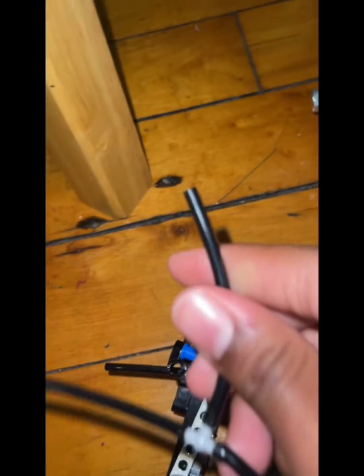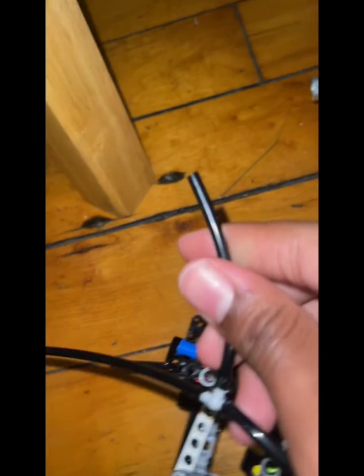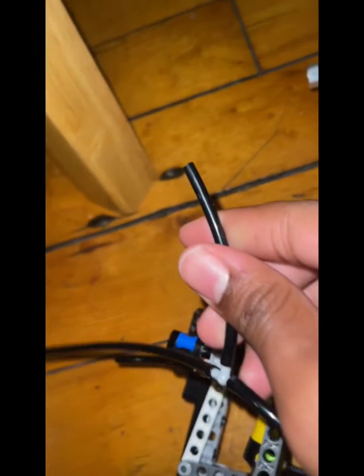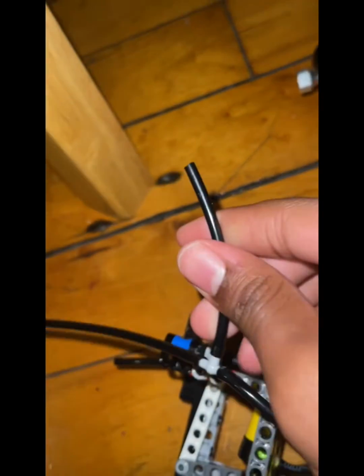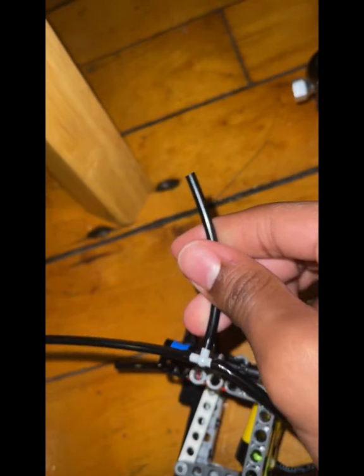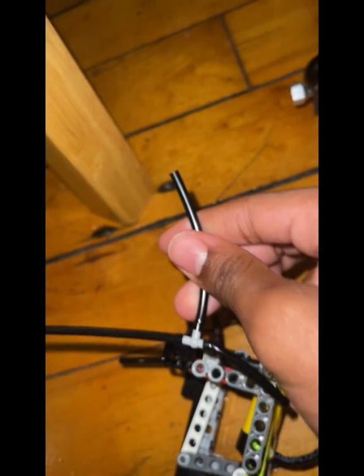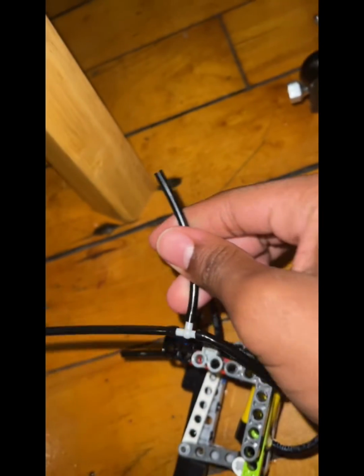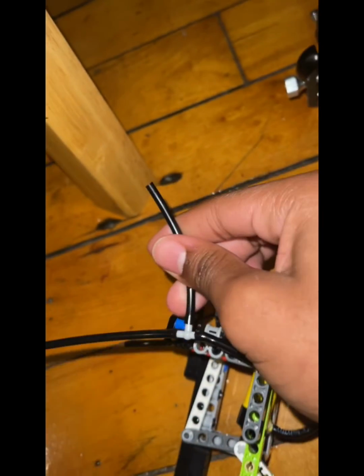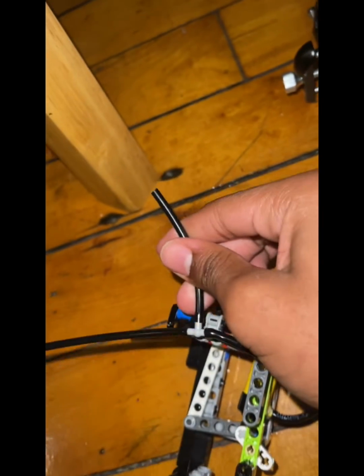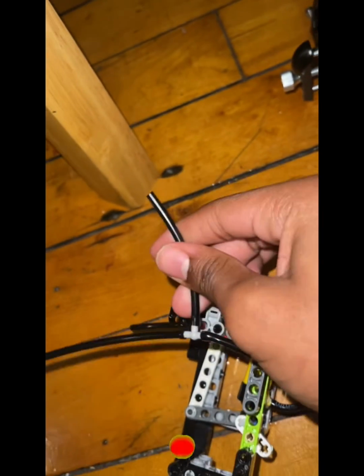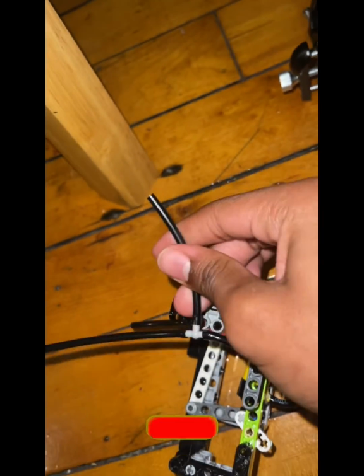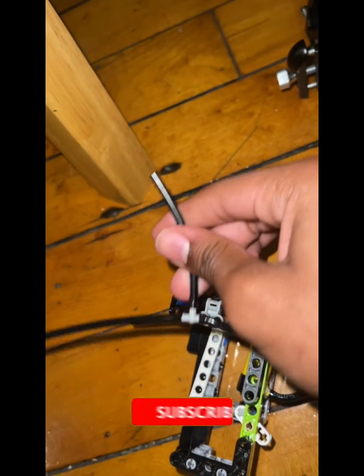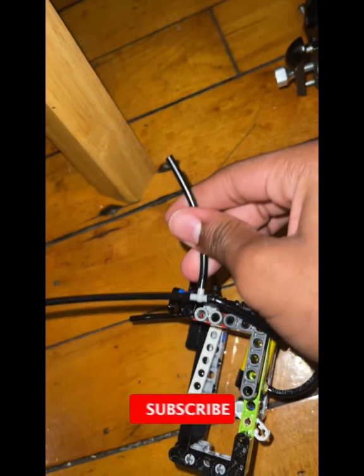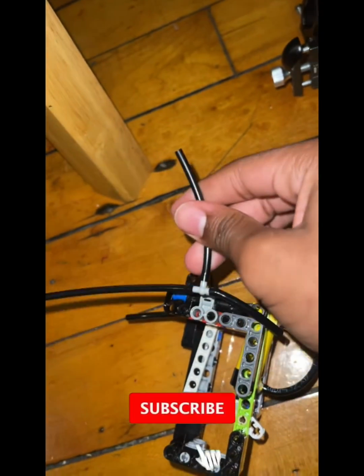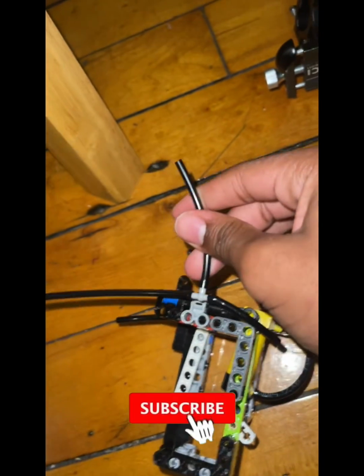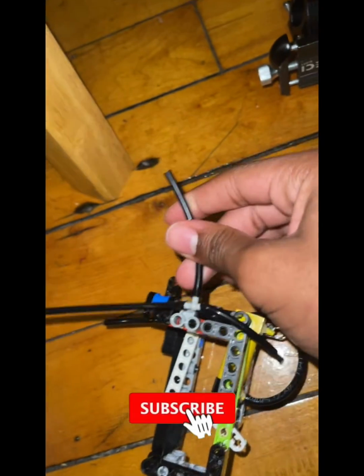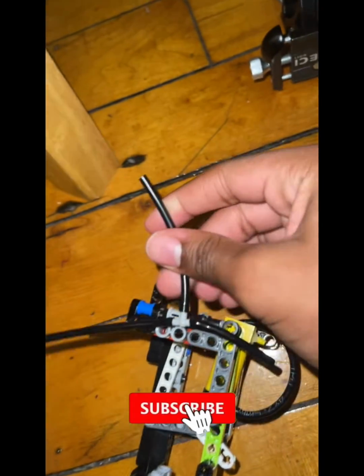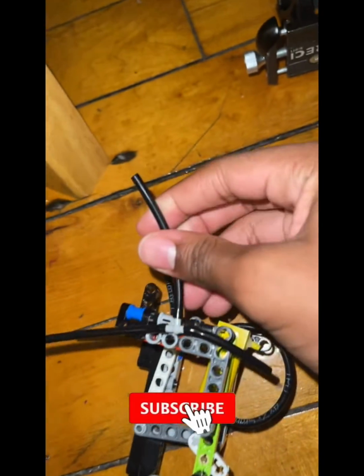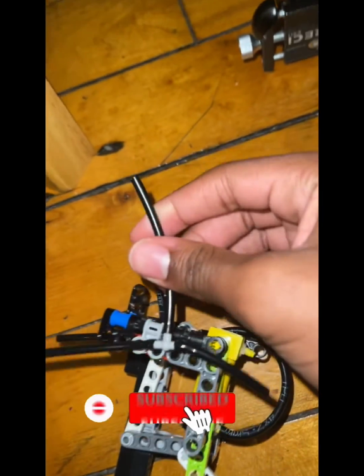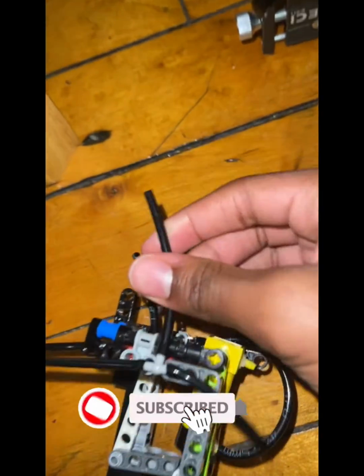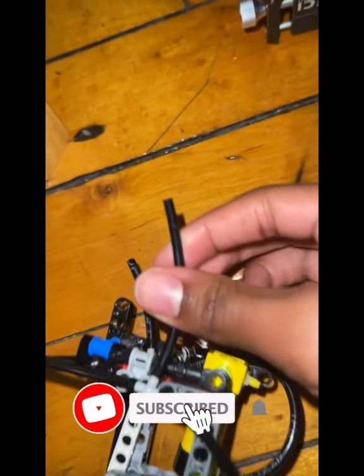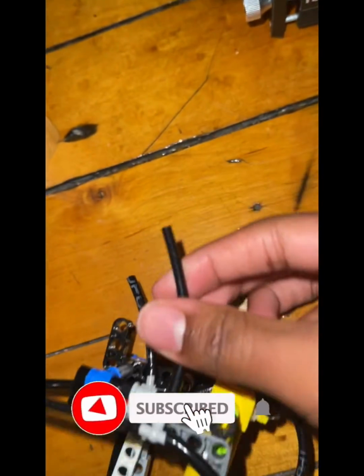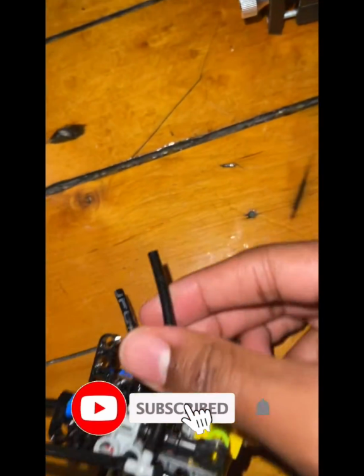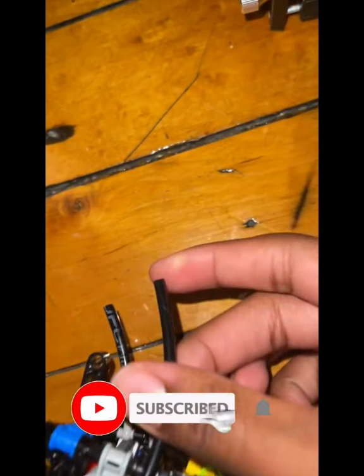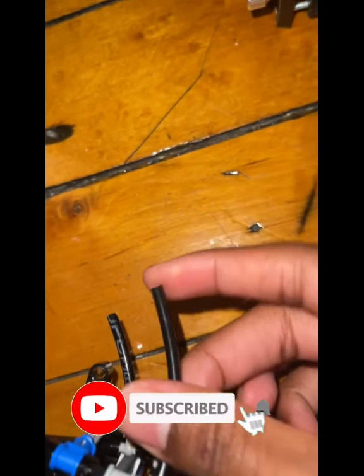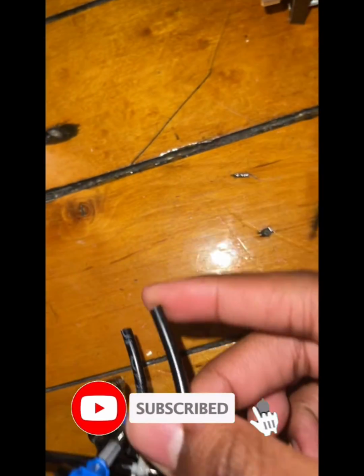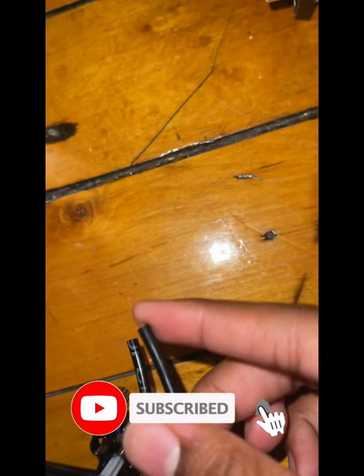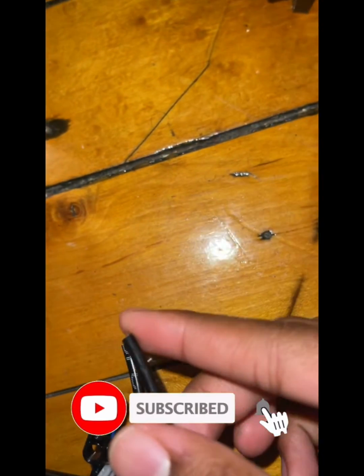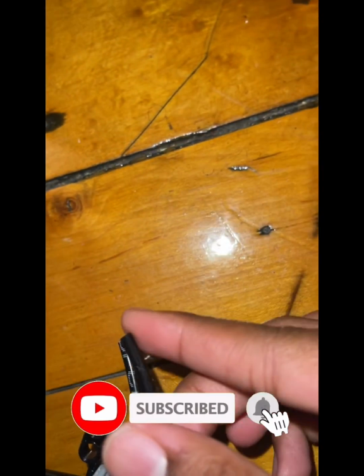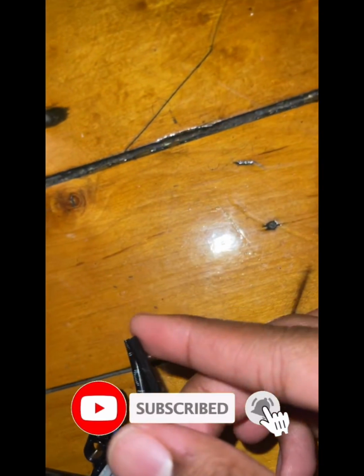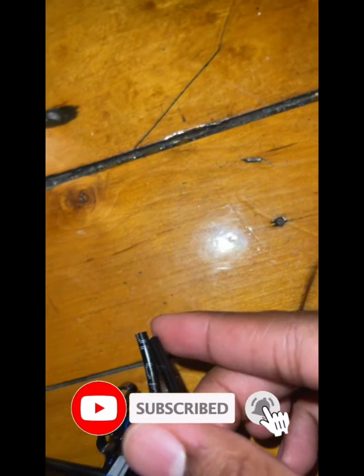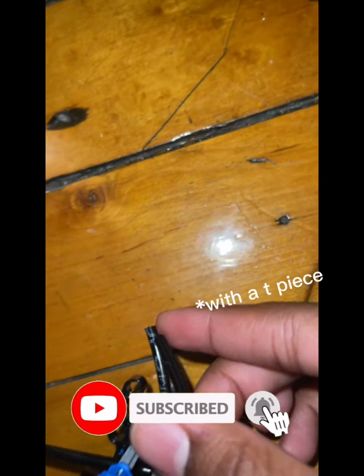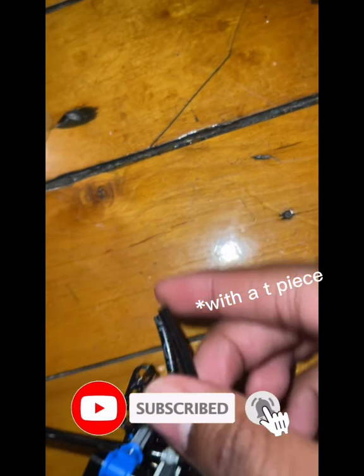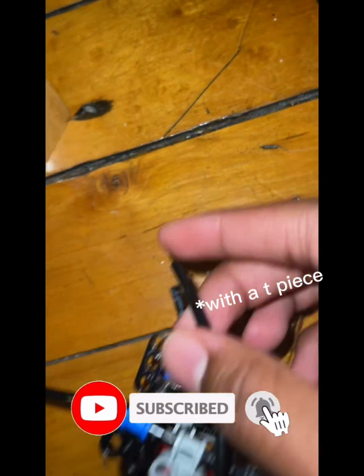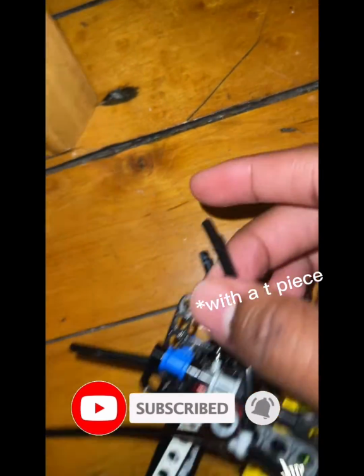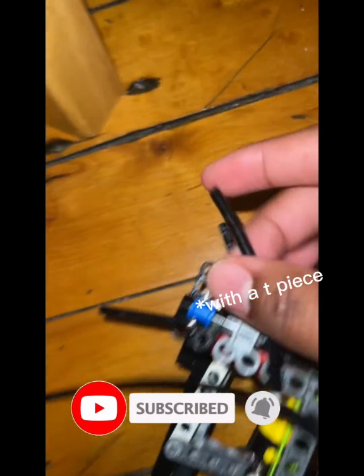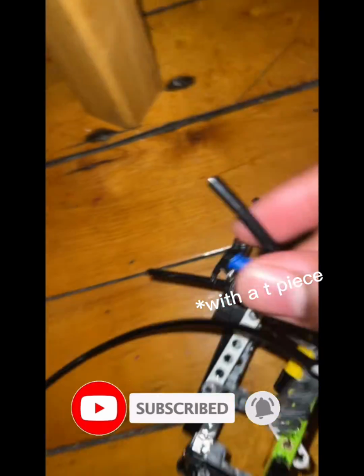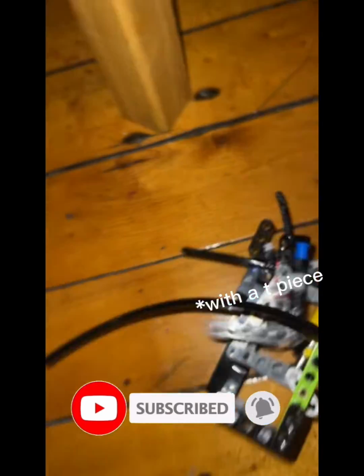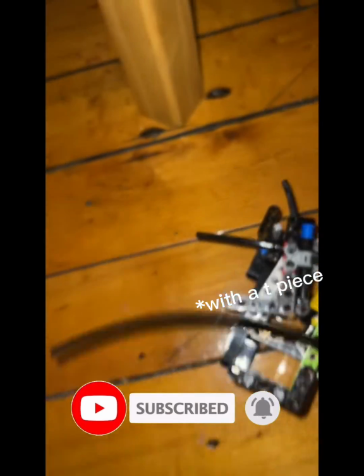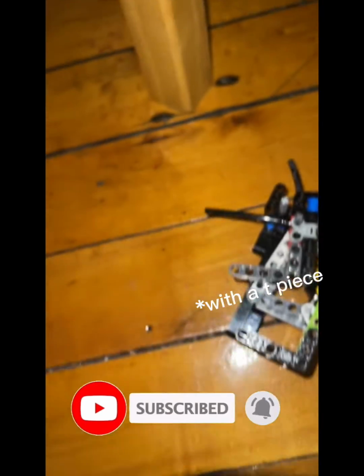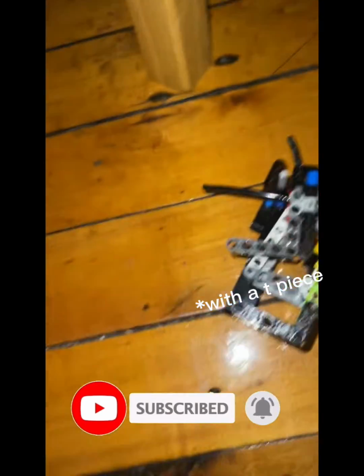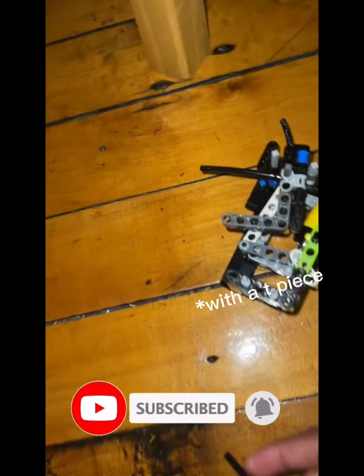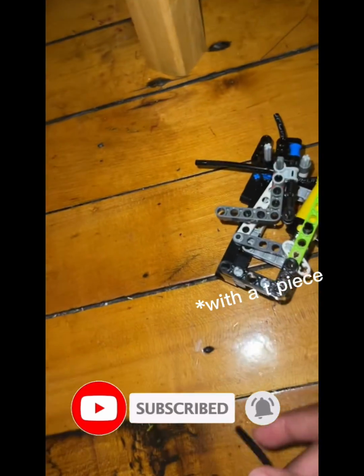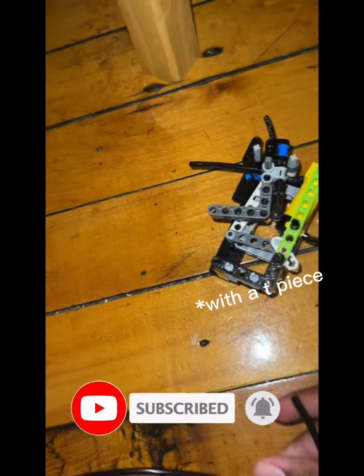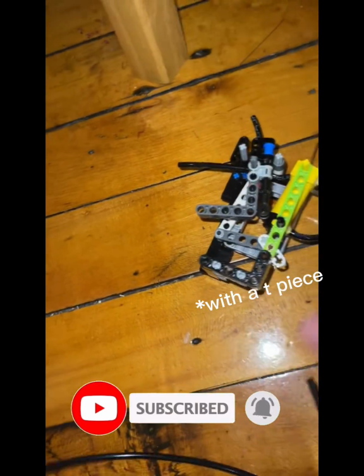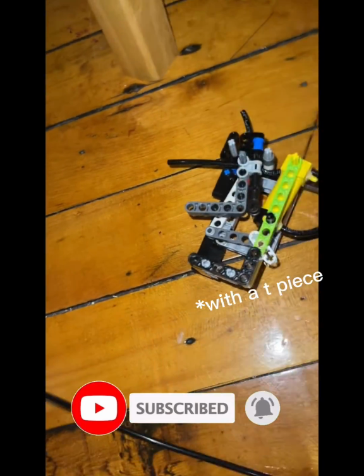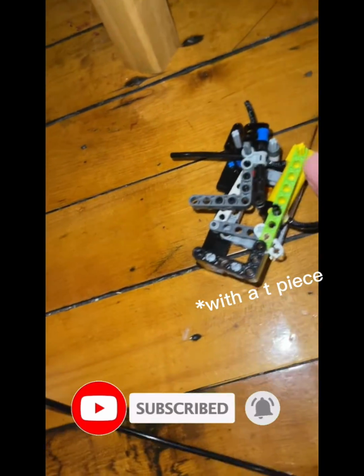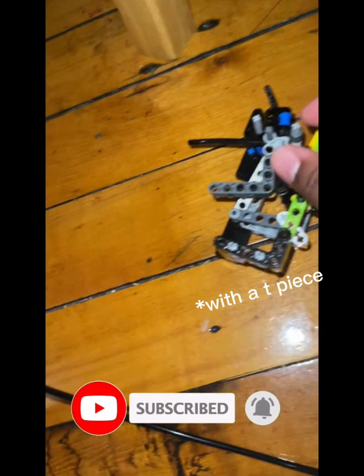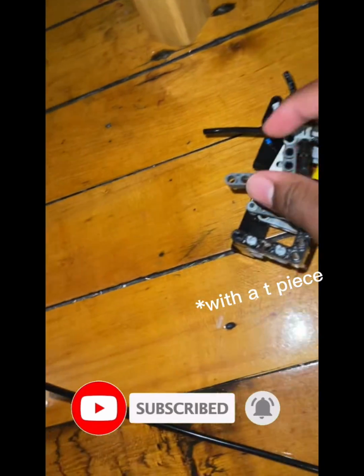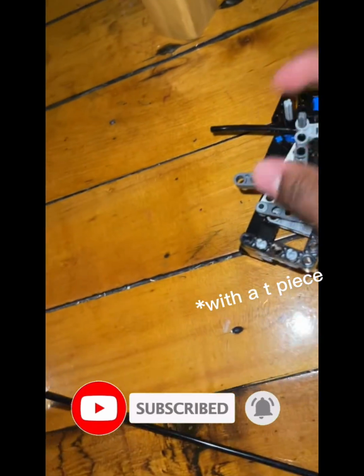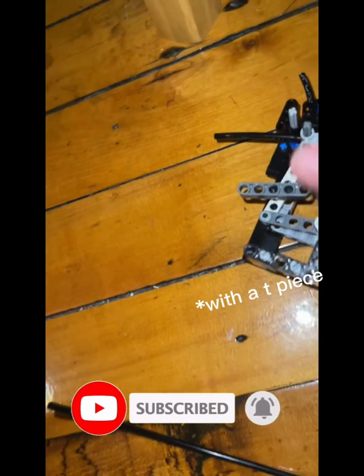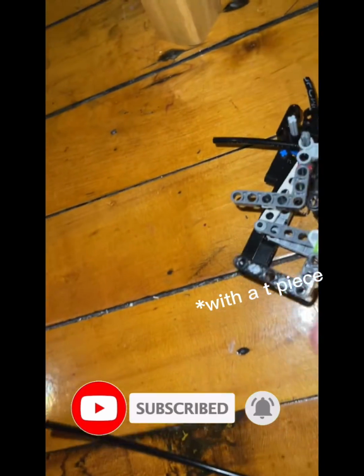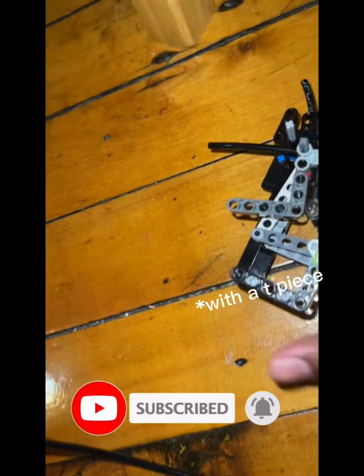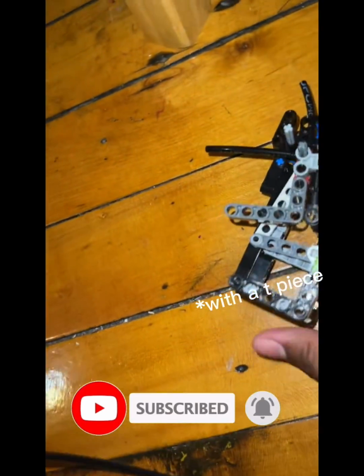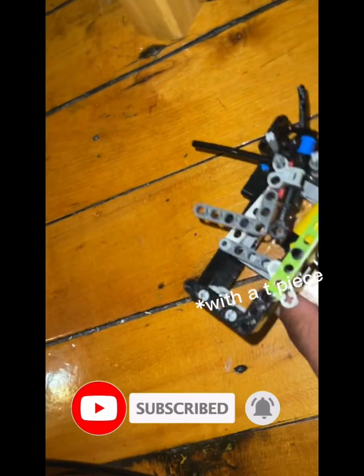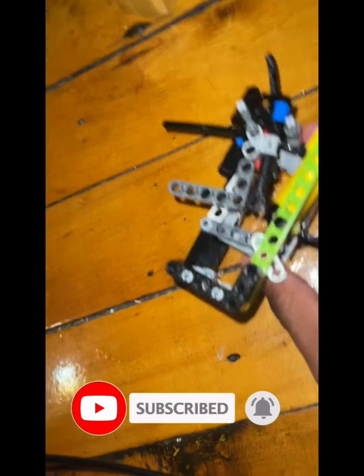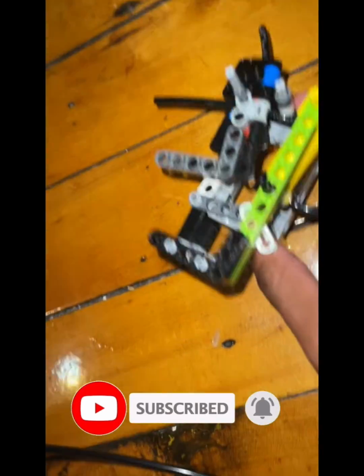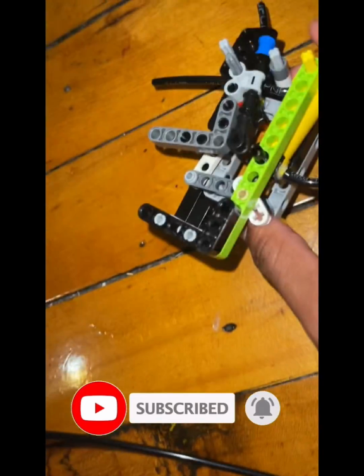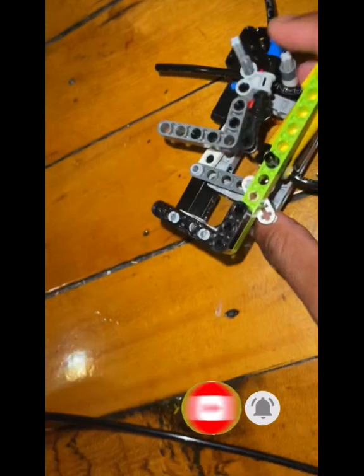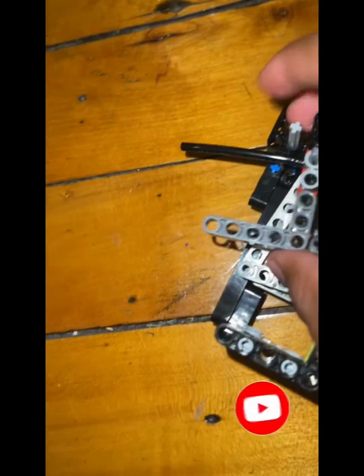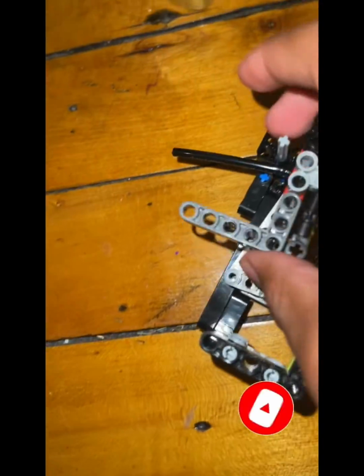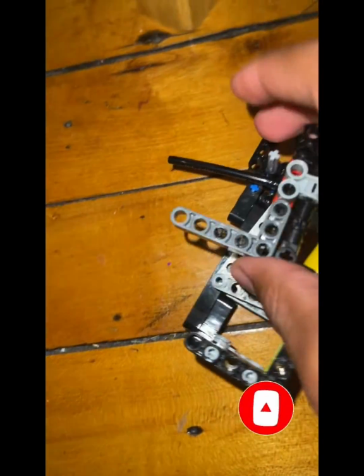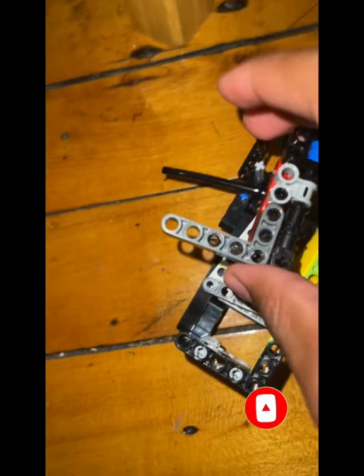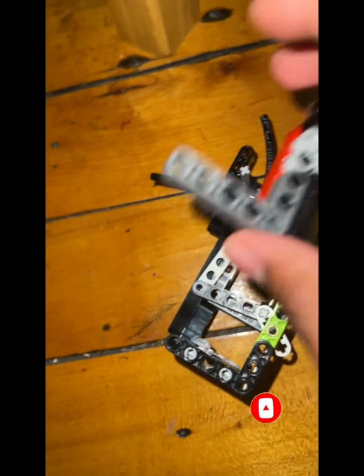Make sure it's the right one though. Connect these two, and then boom — the engine should run. If you put a floppy one, it should be good.